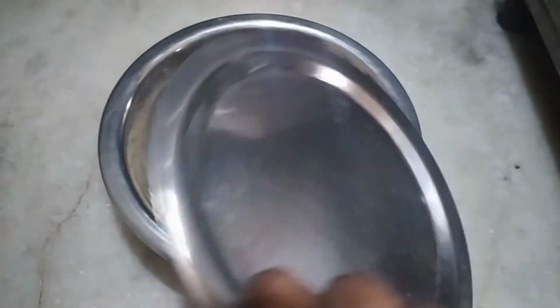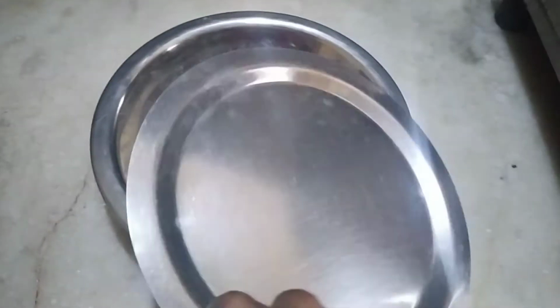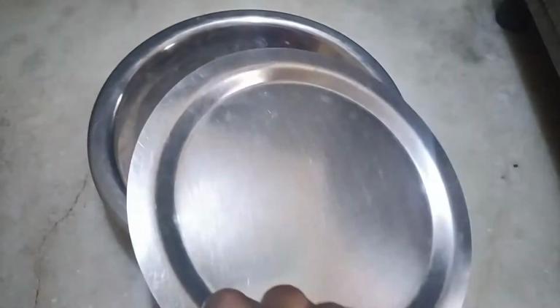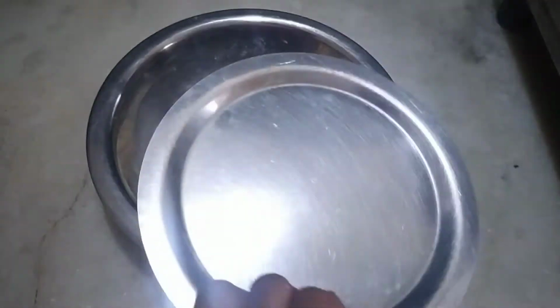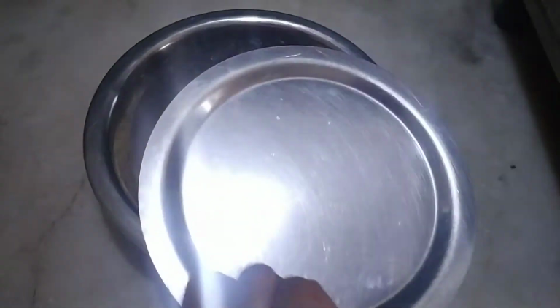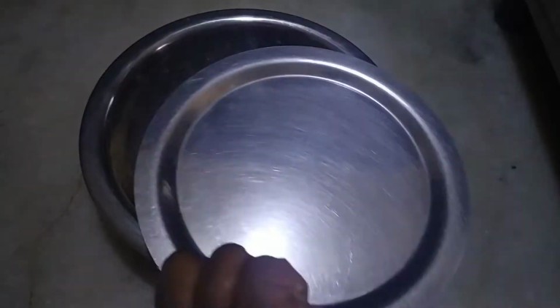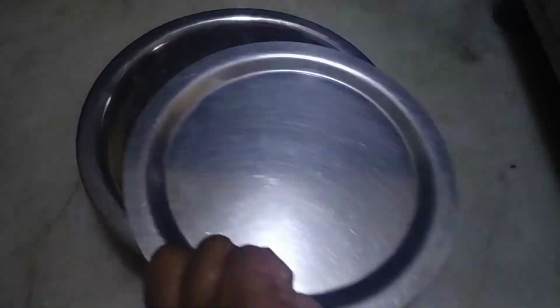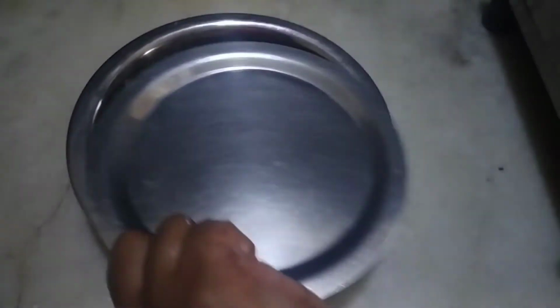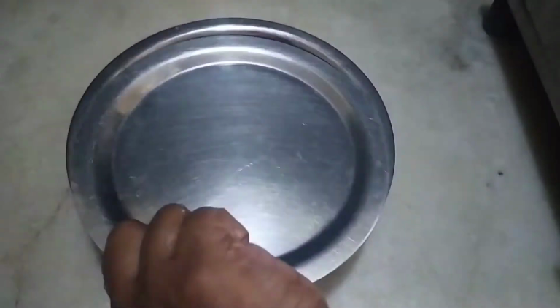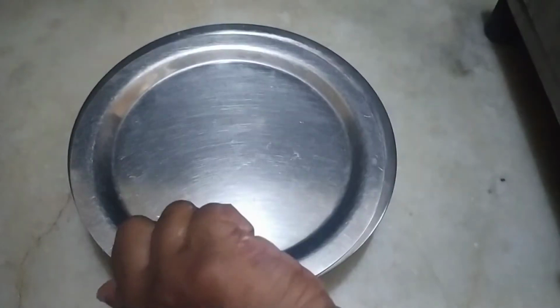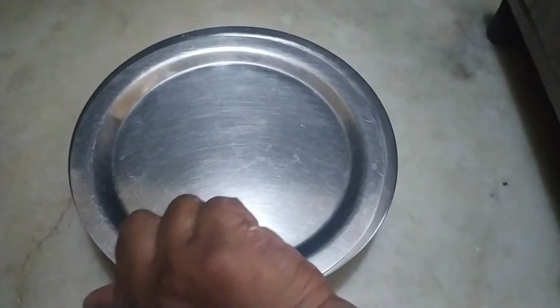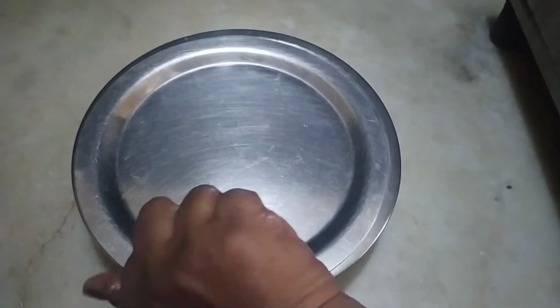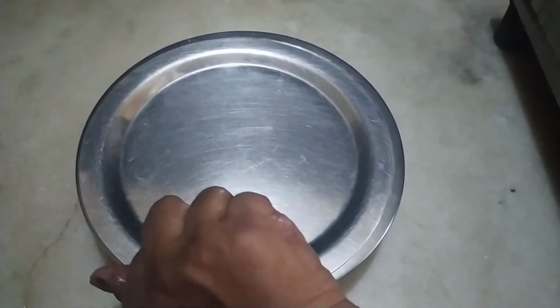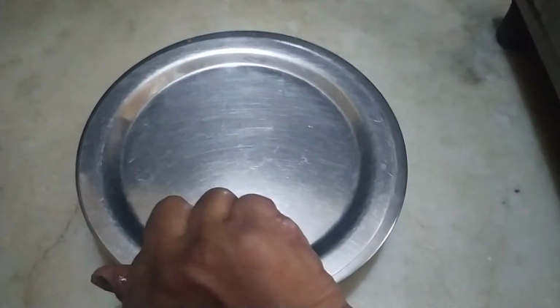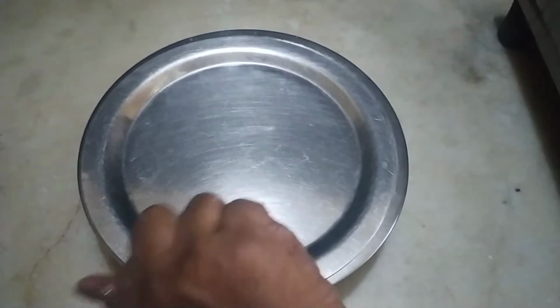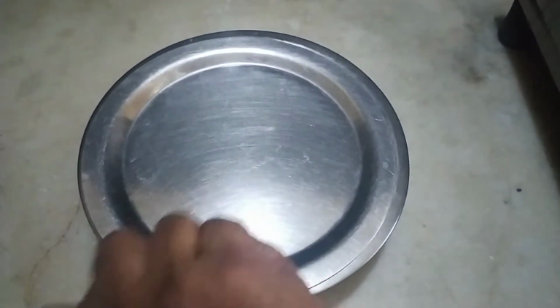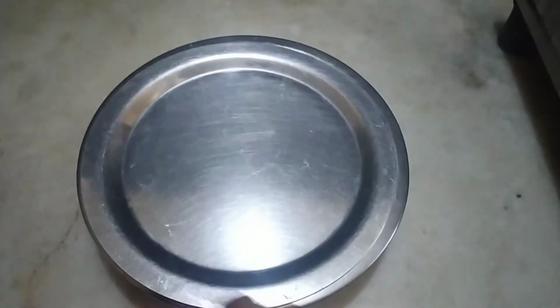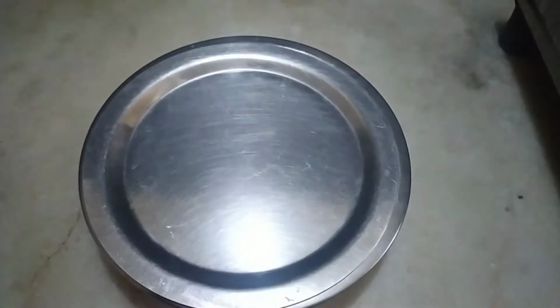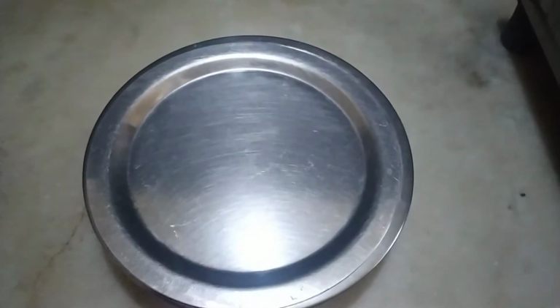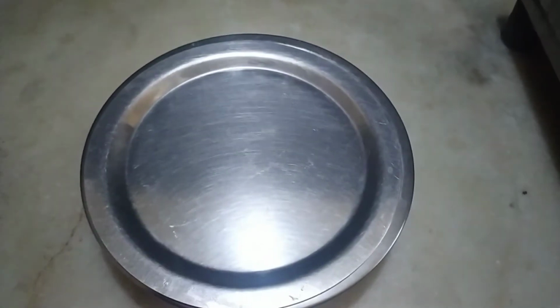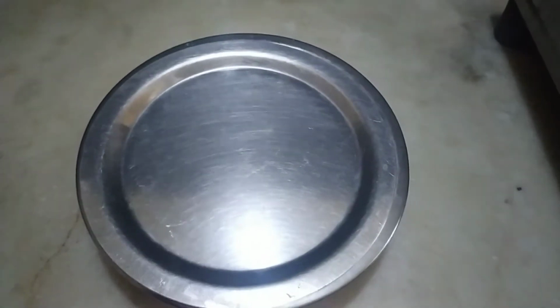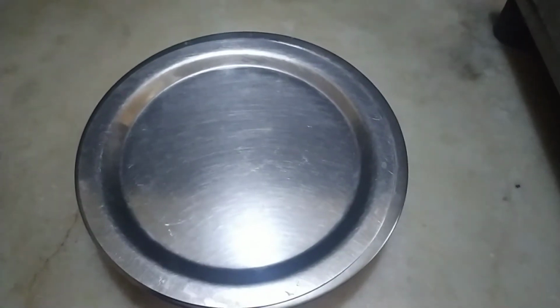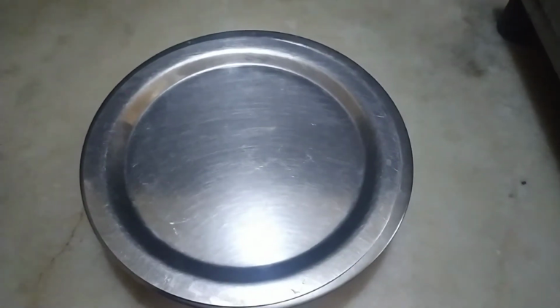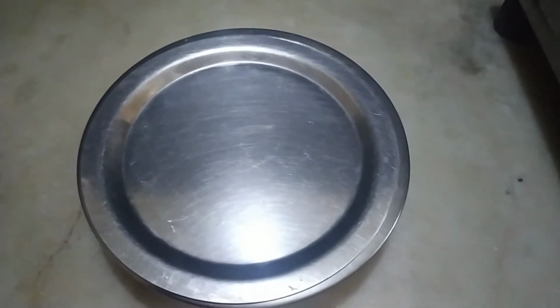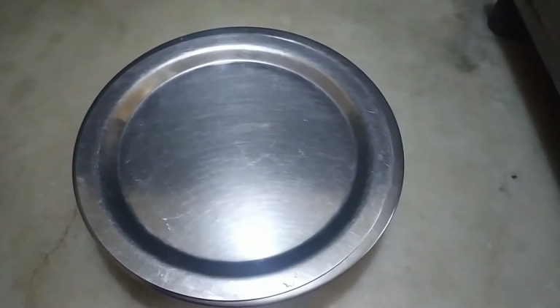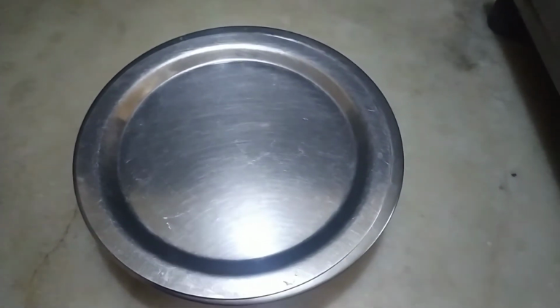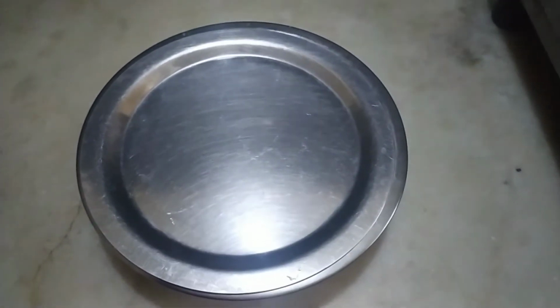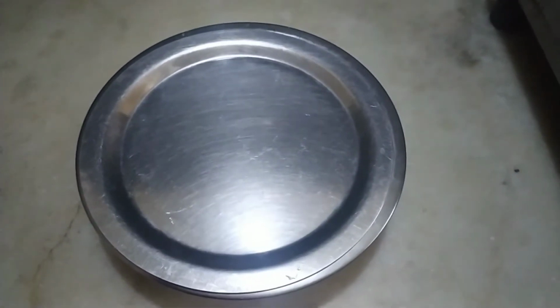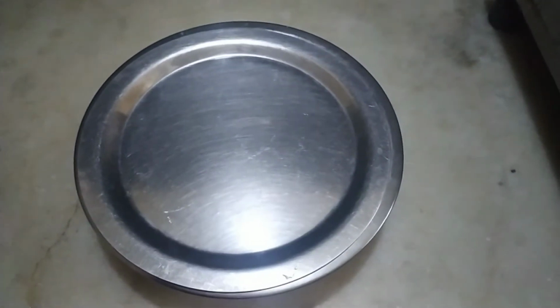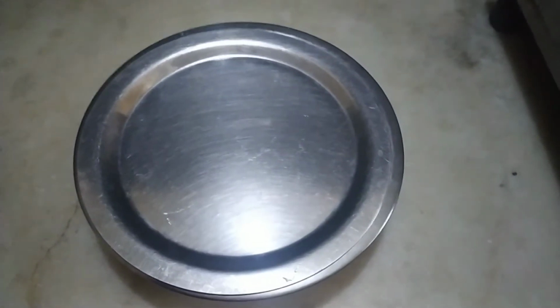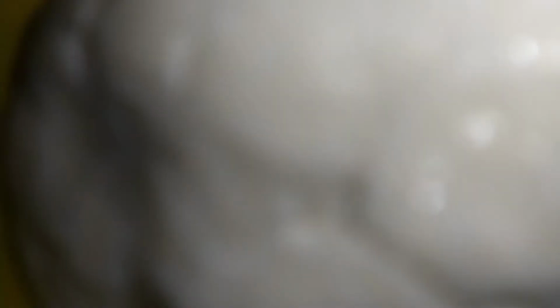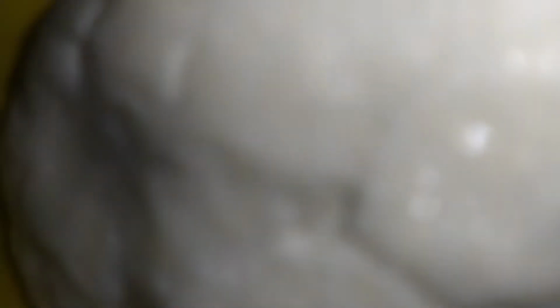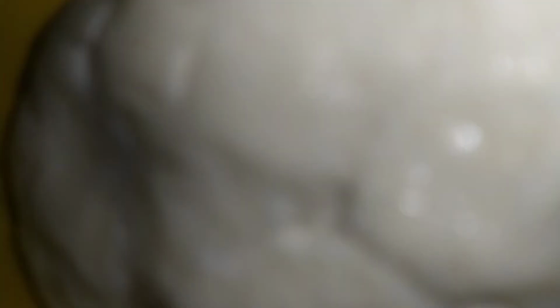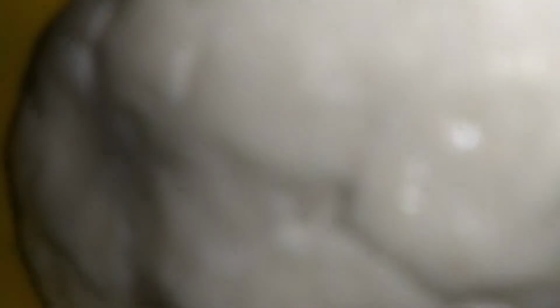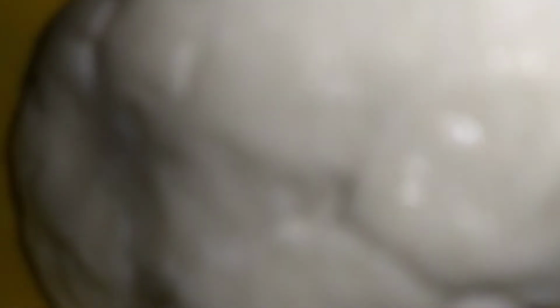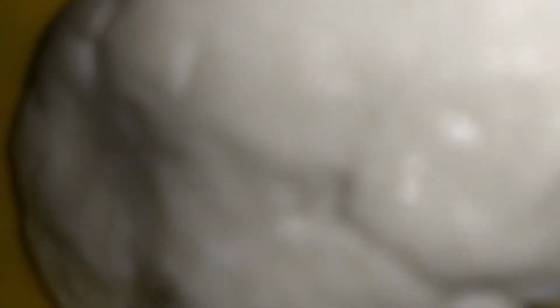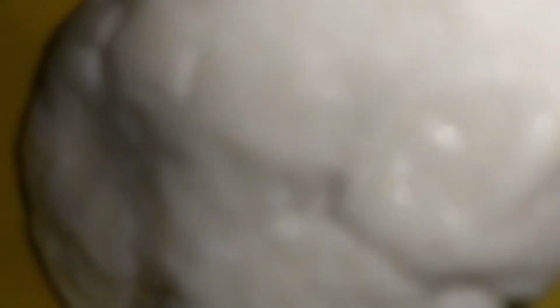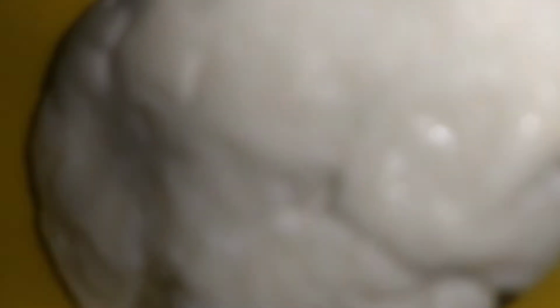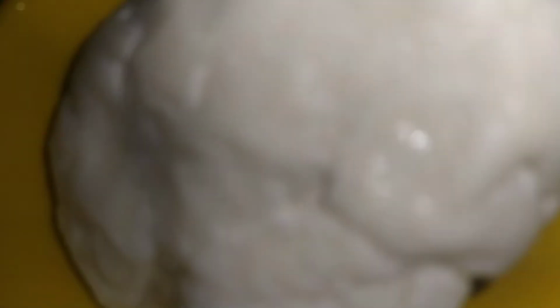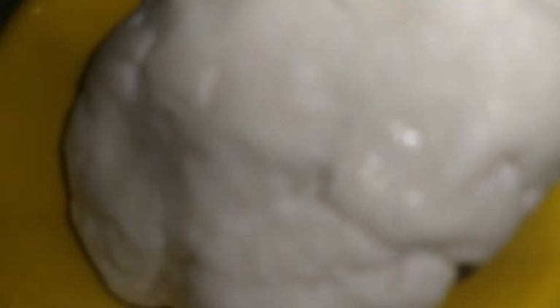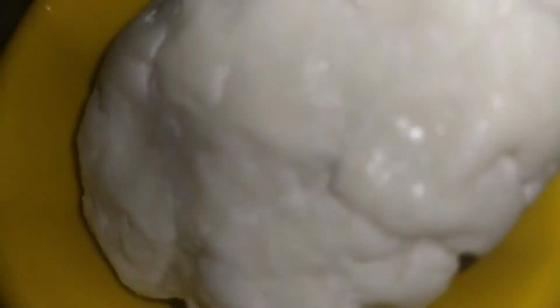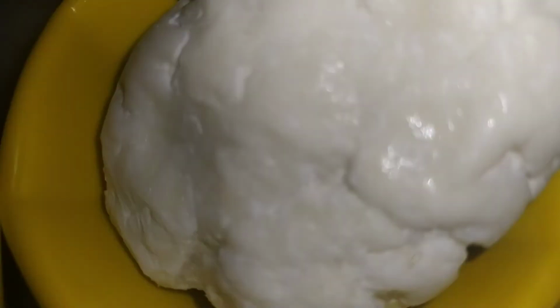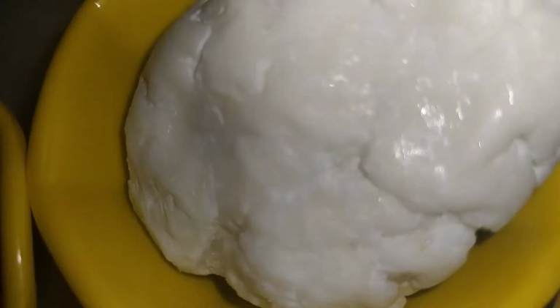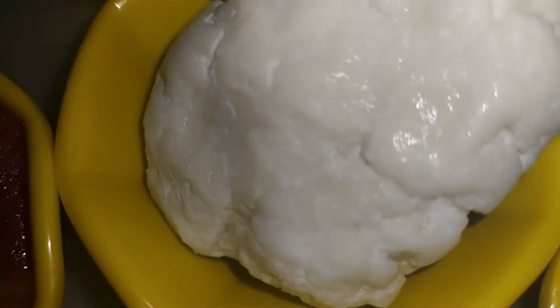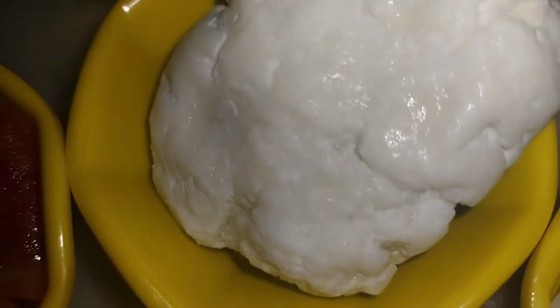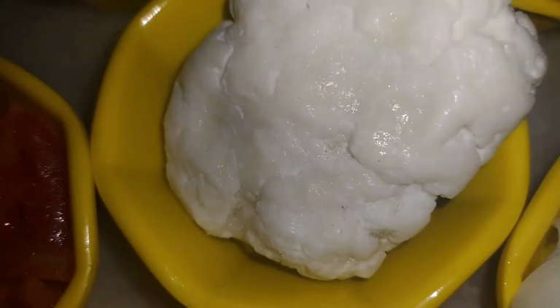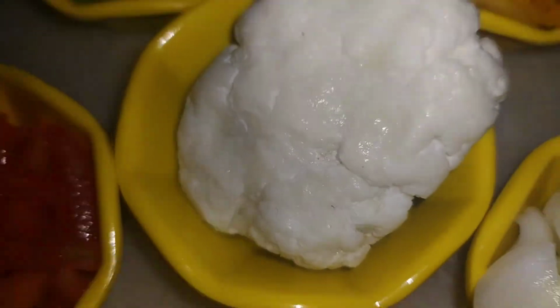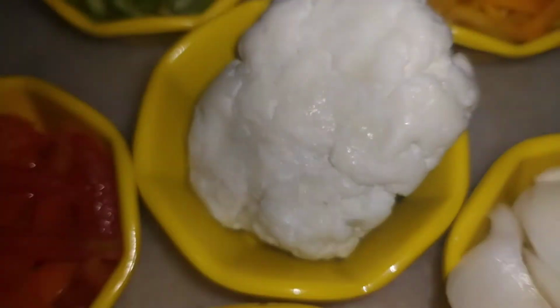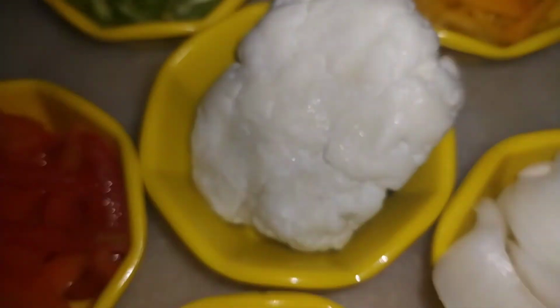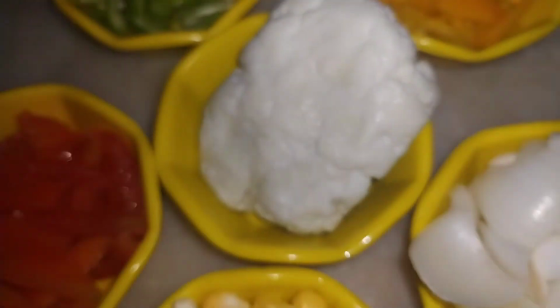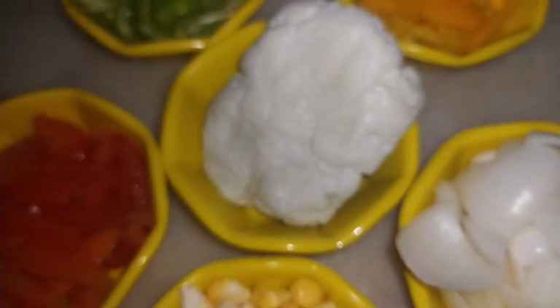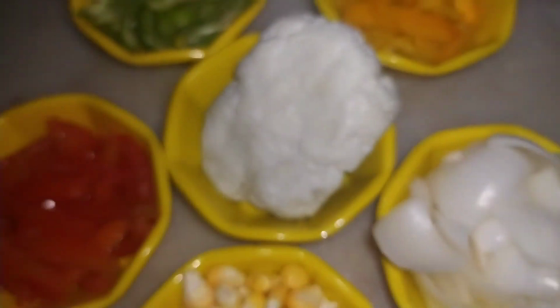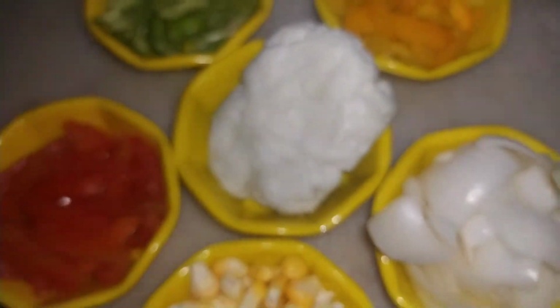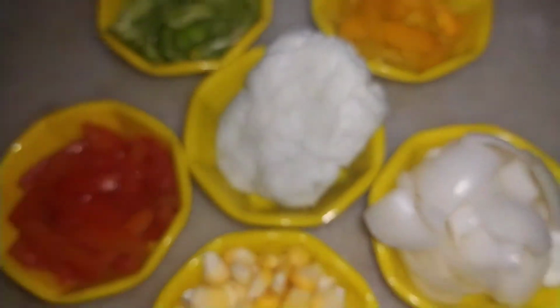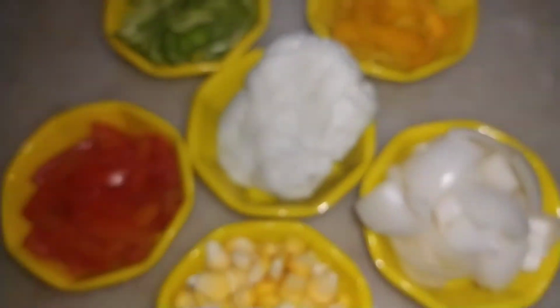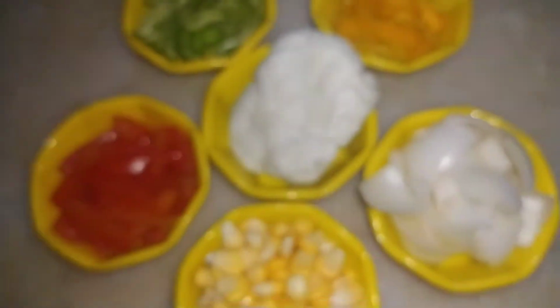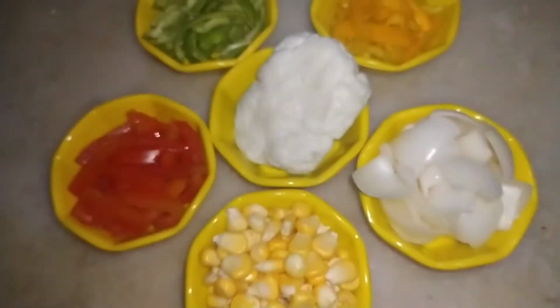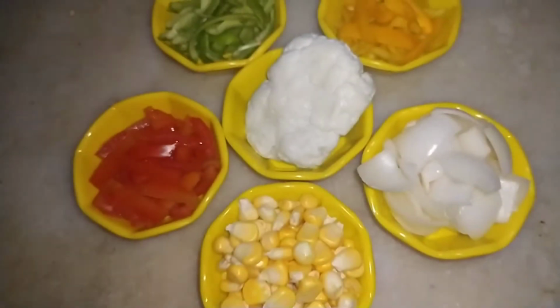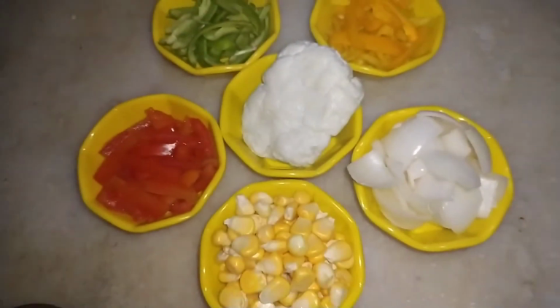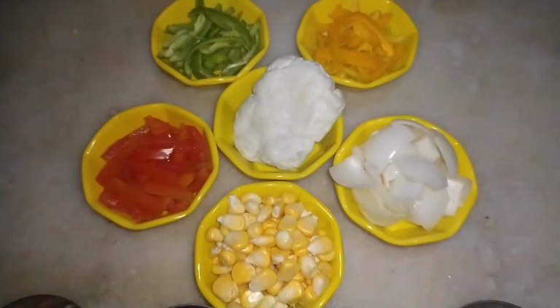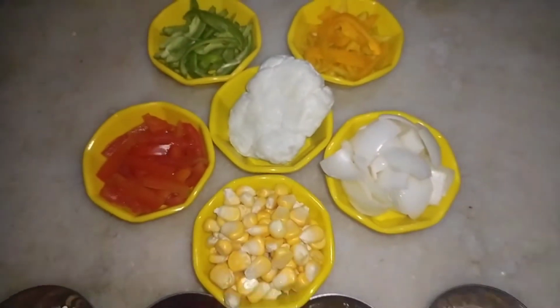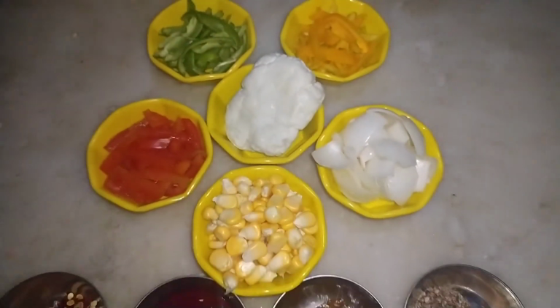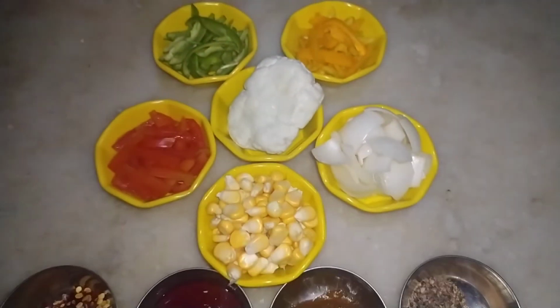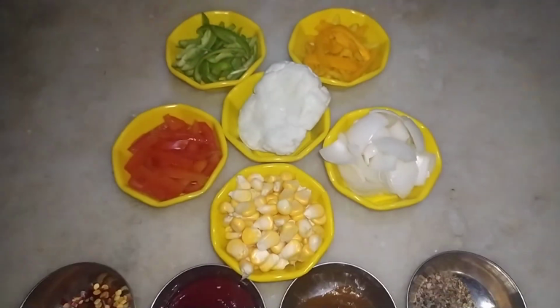After that, I am going to let the dough rest for 20-30 minutes.